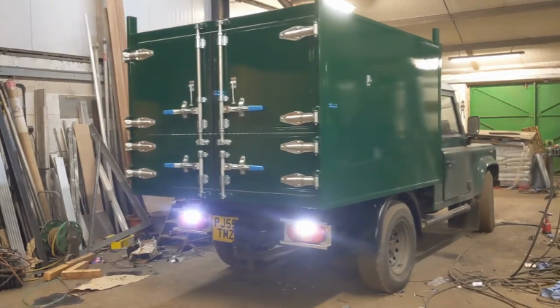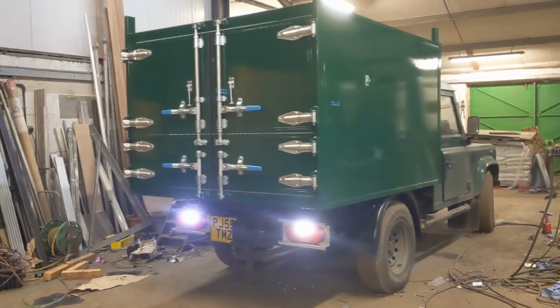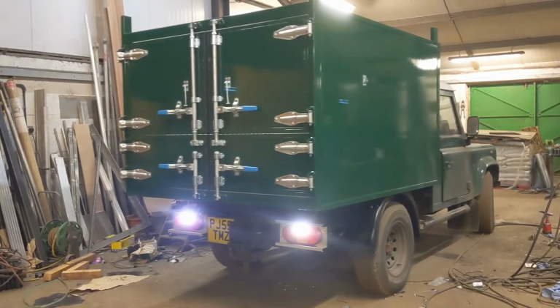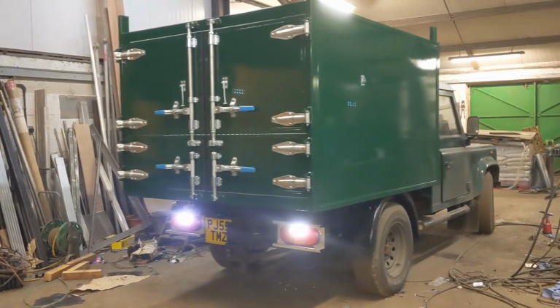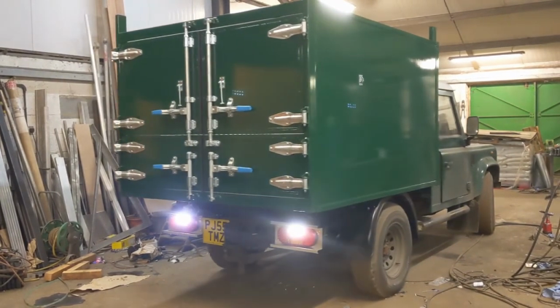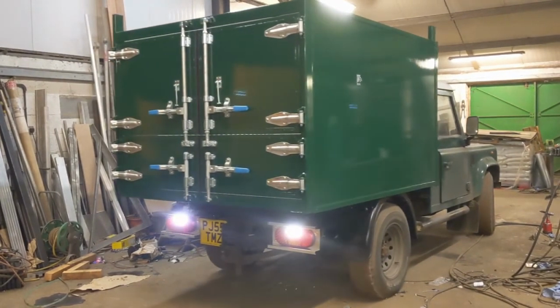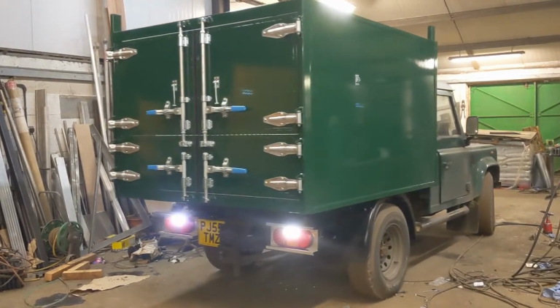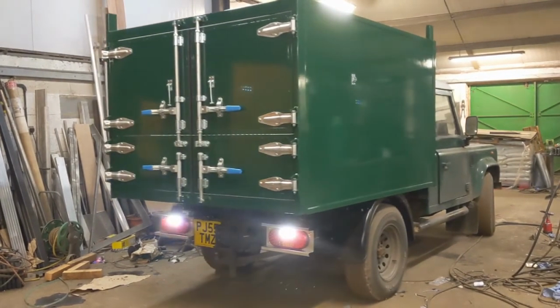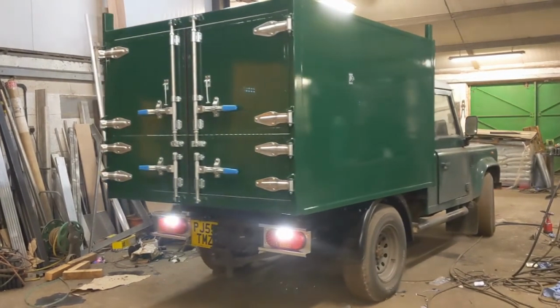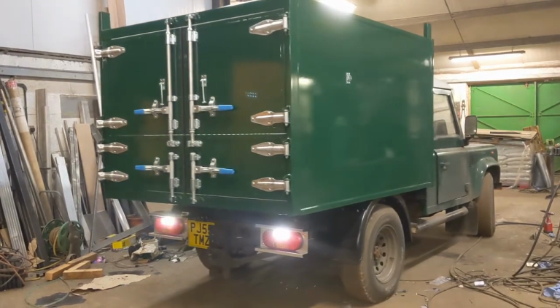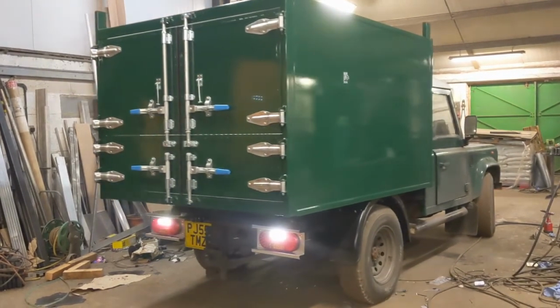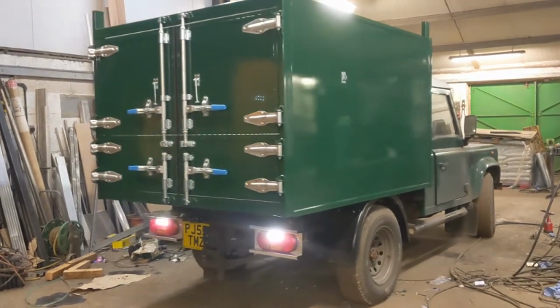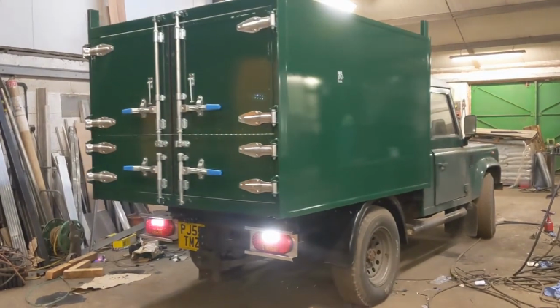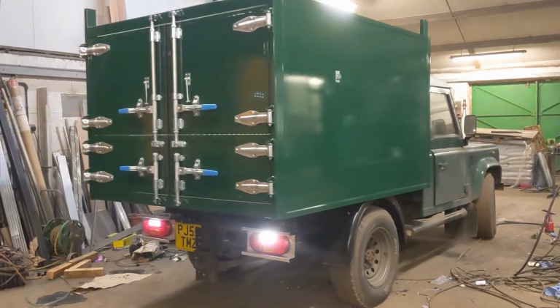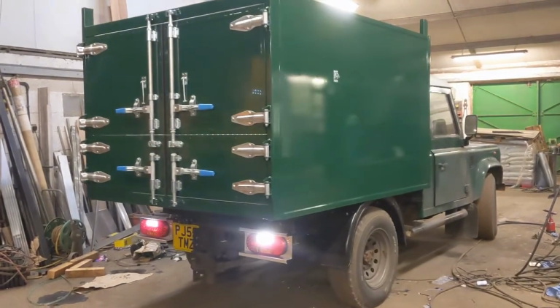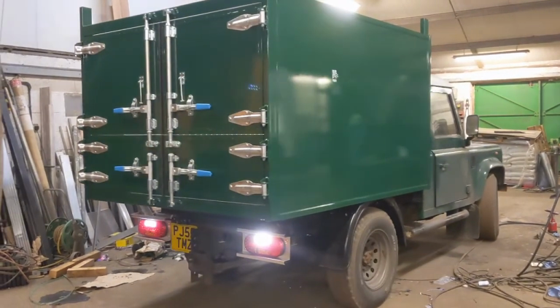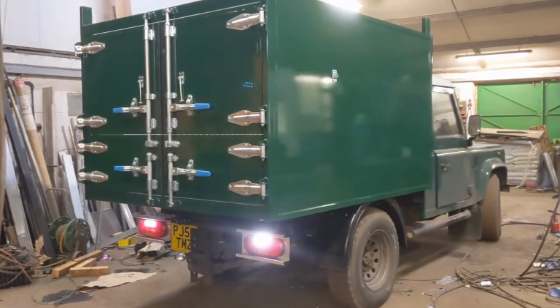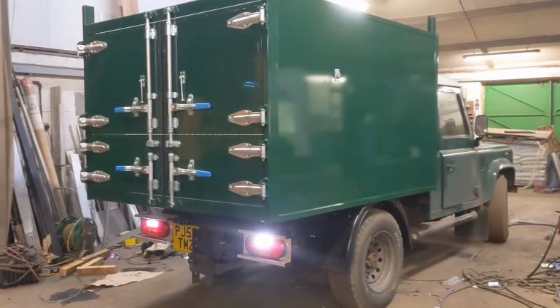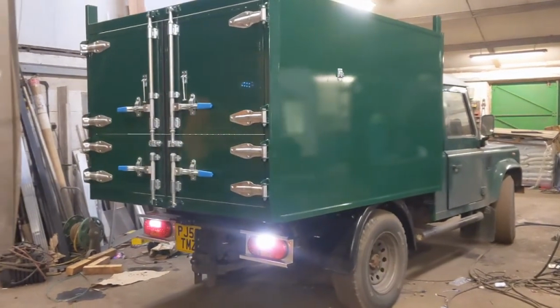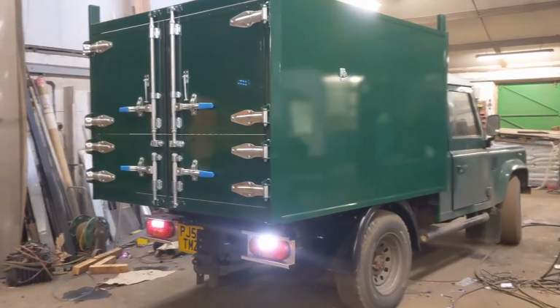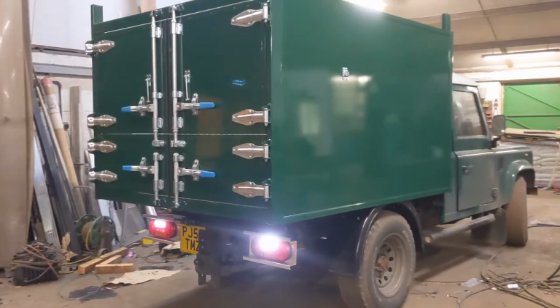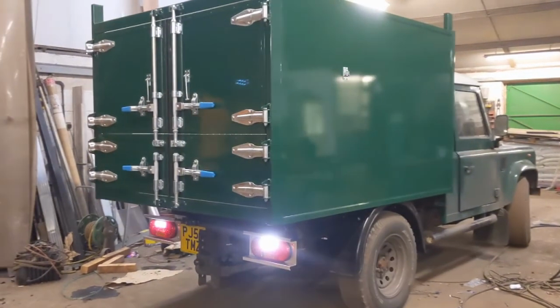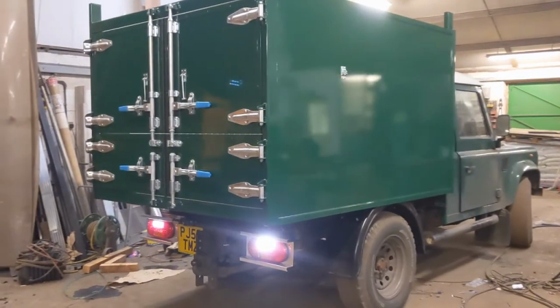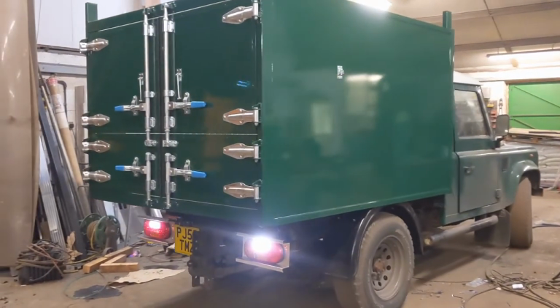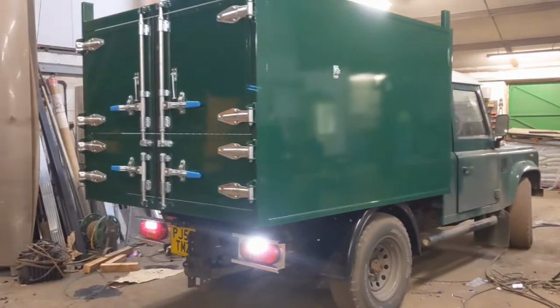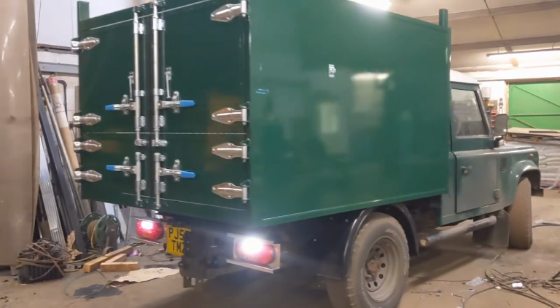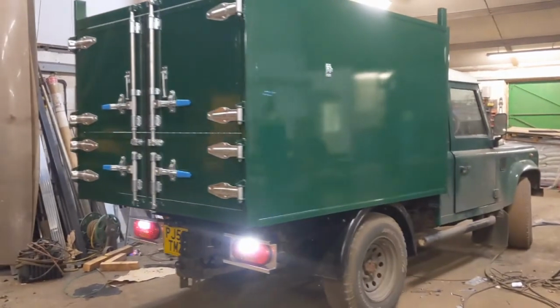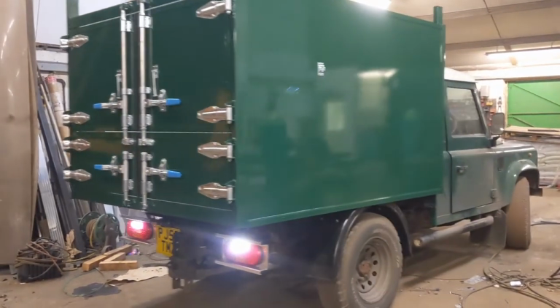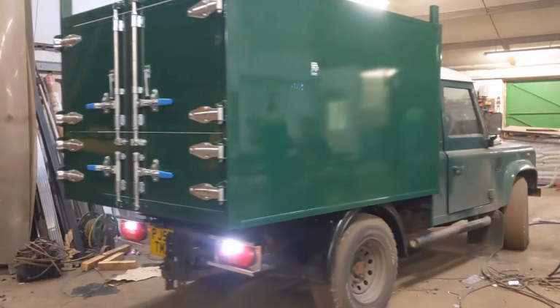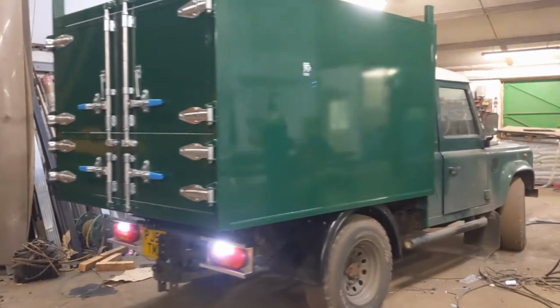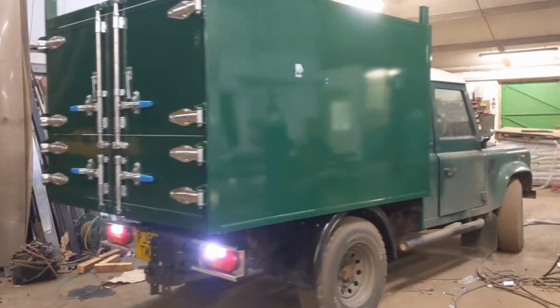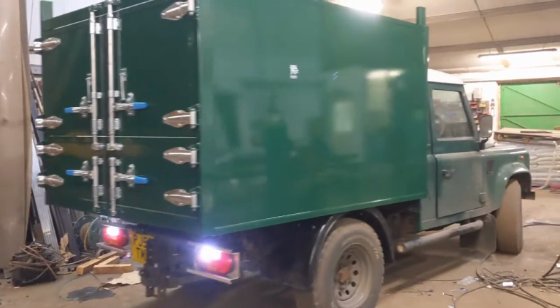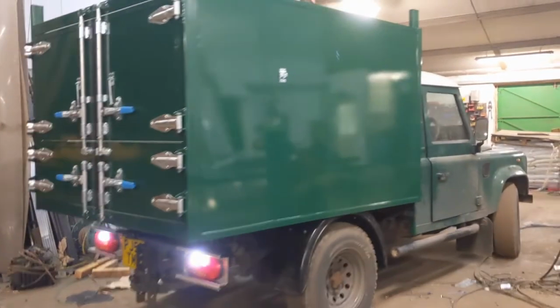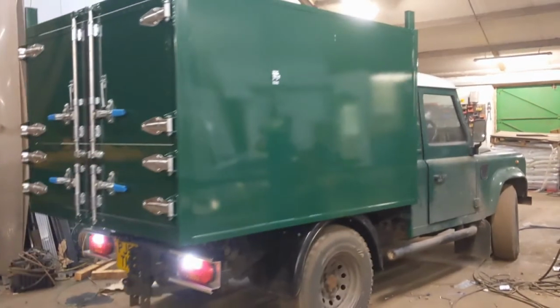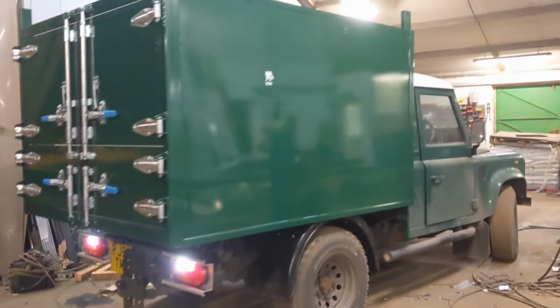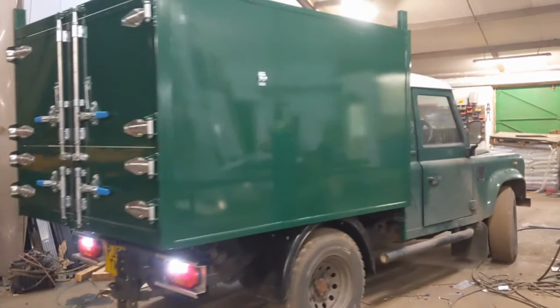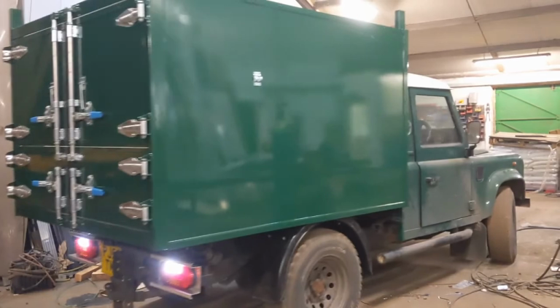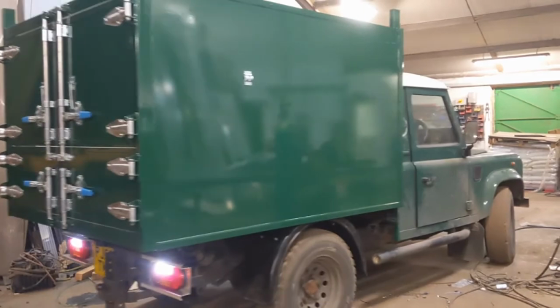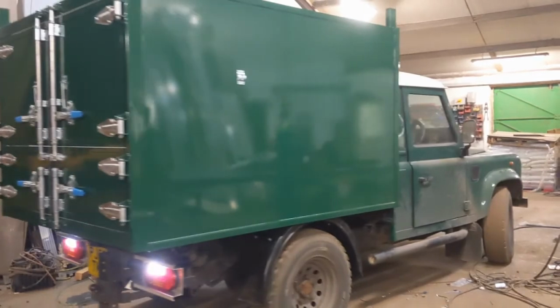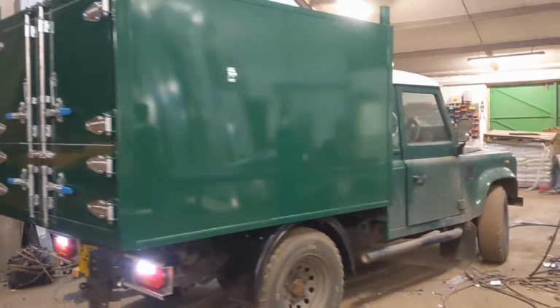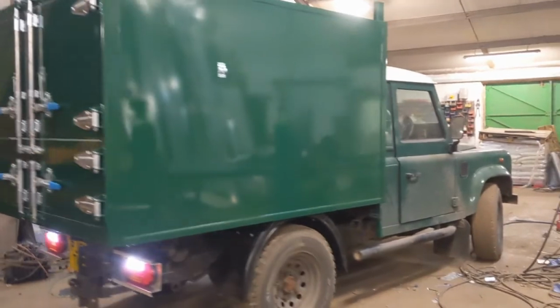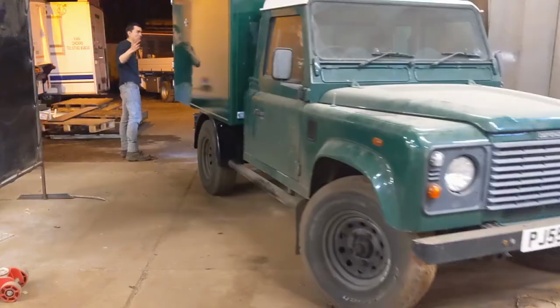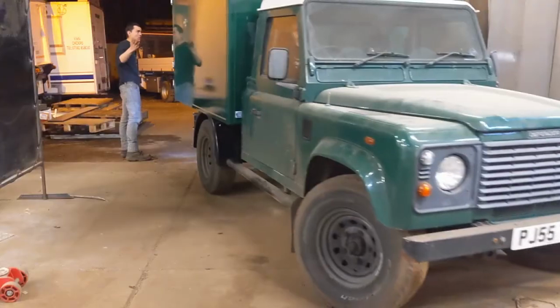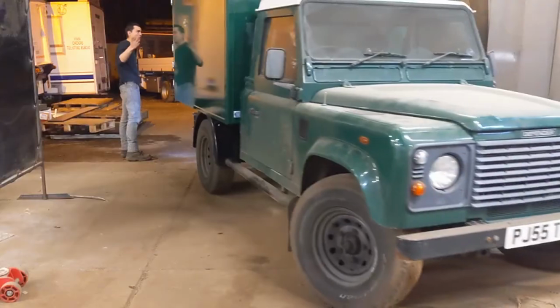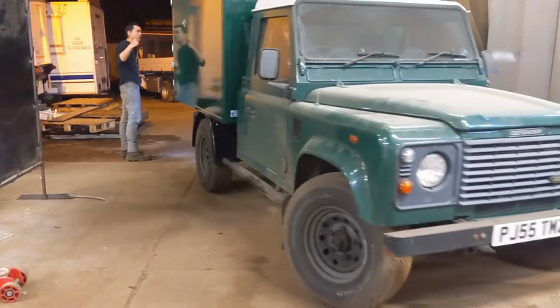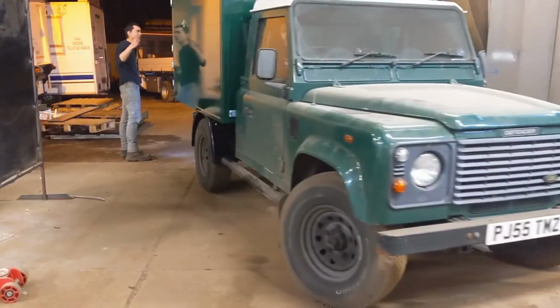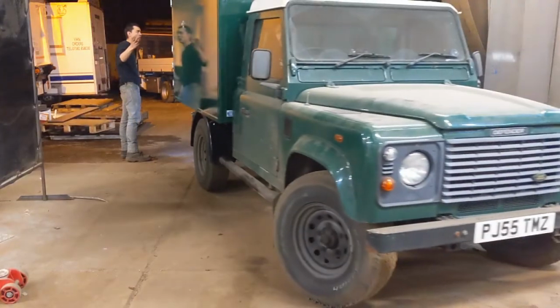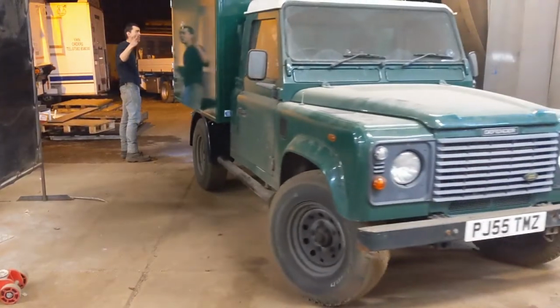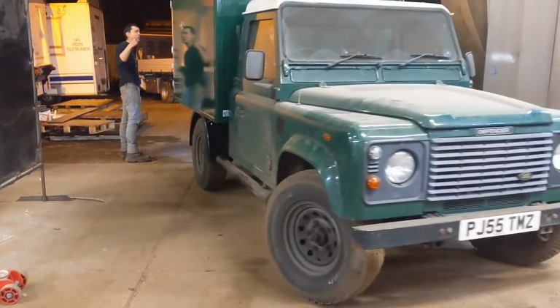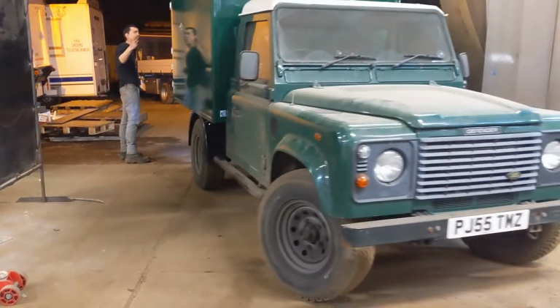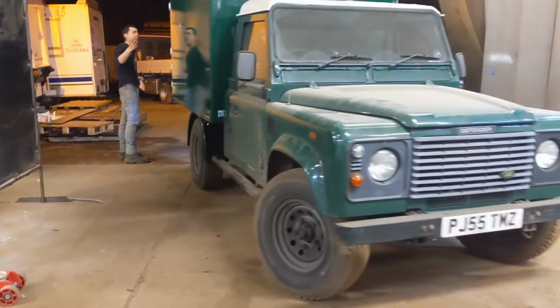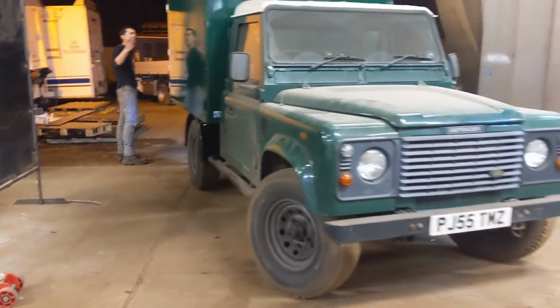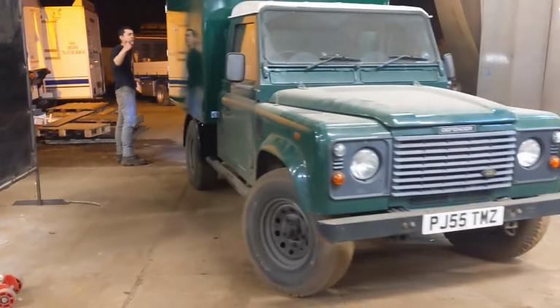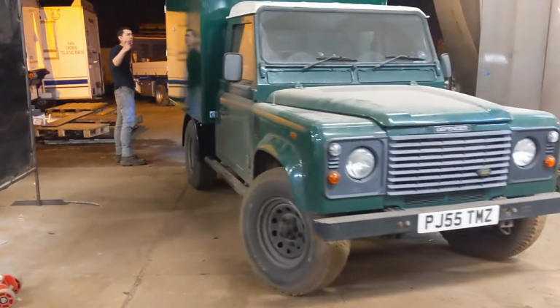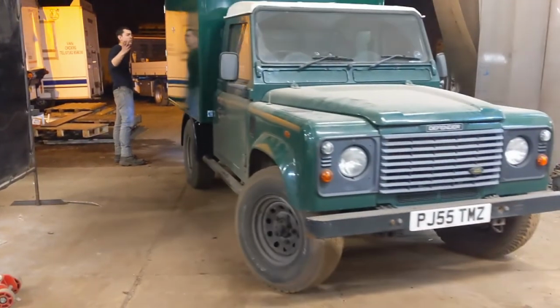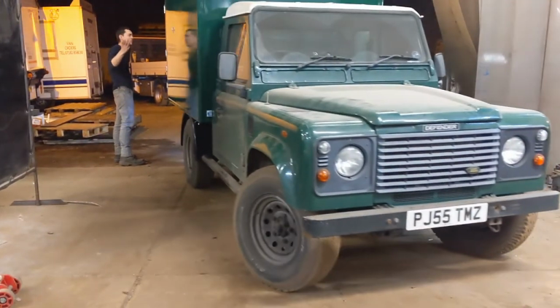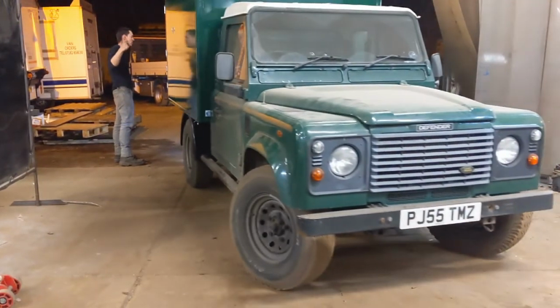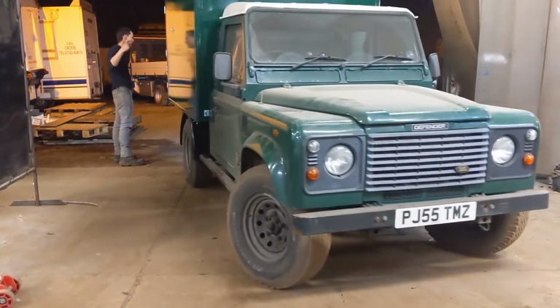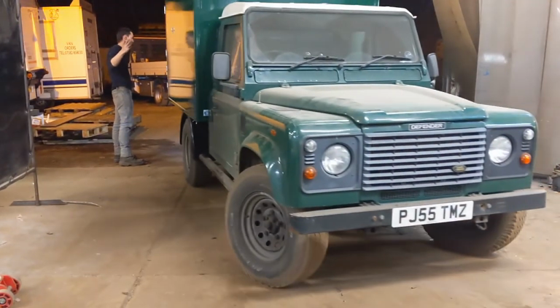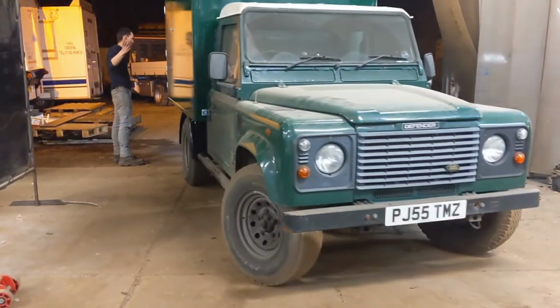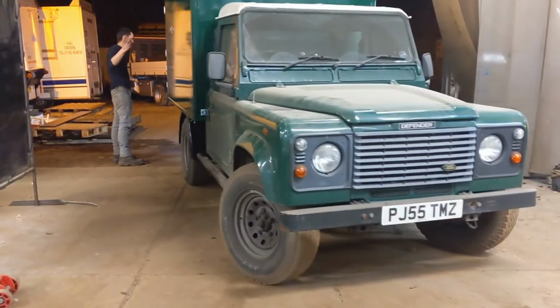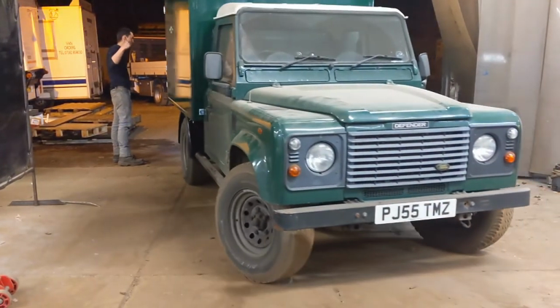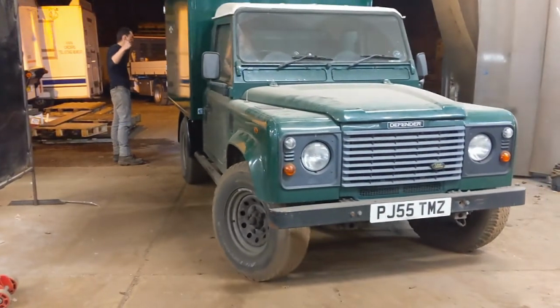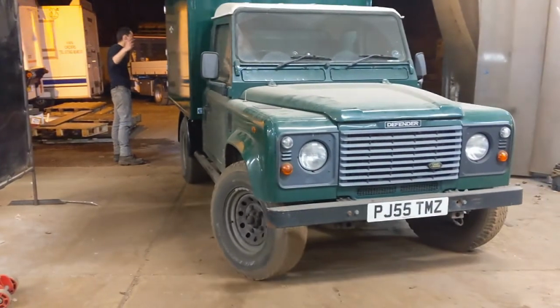After a long wait the Defender is finally ready, as are my saws, so I'm up and running at full strength at last.